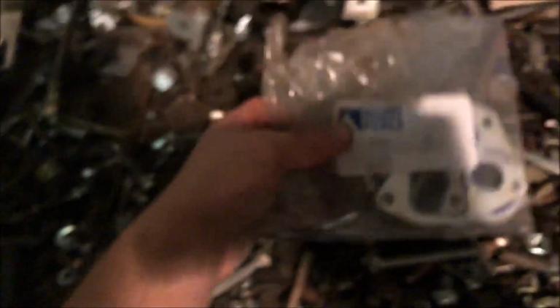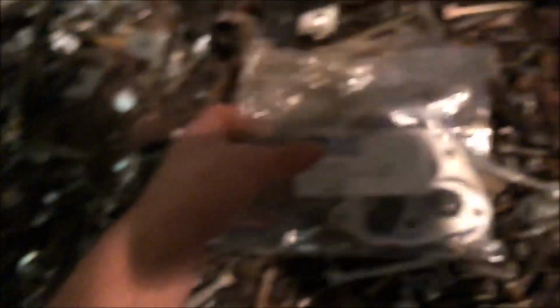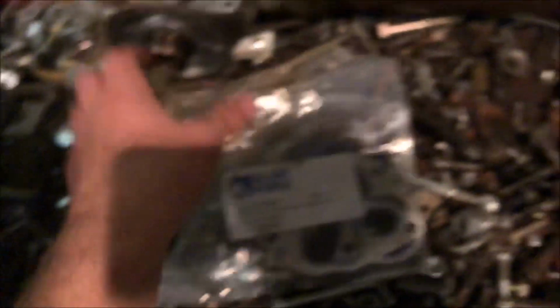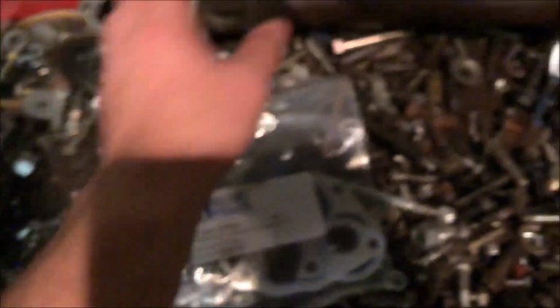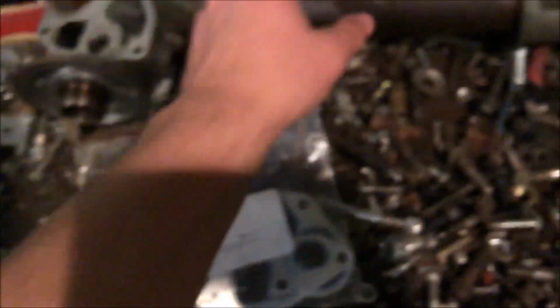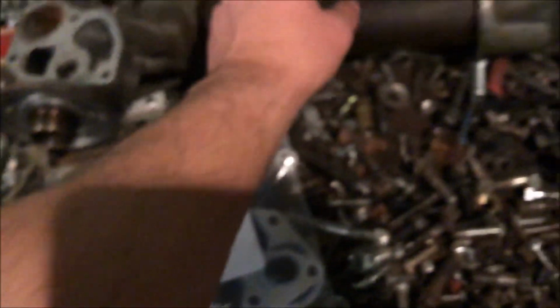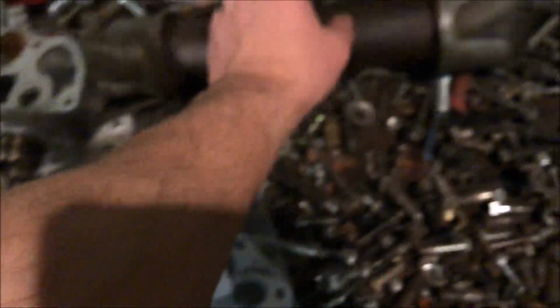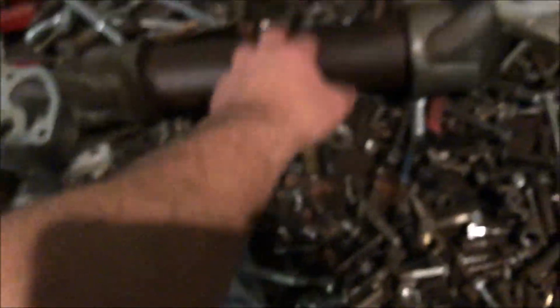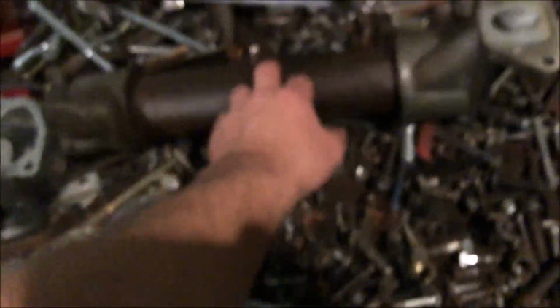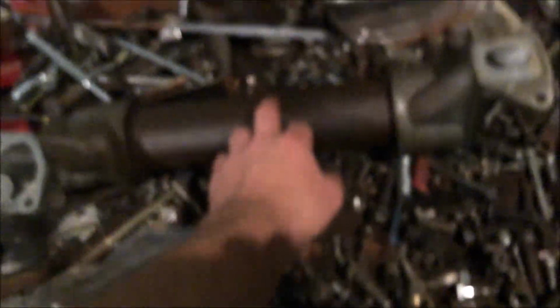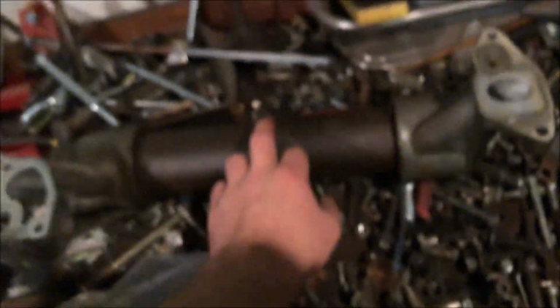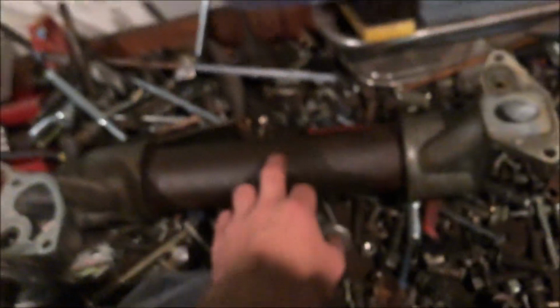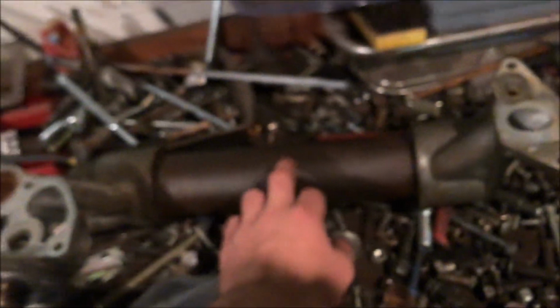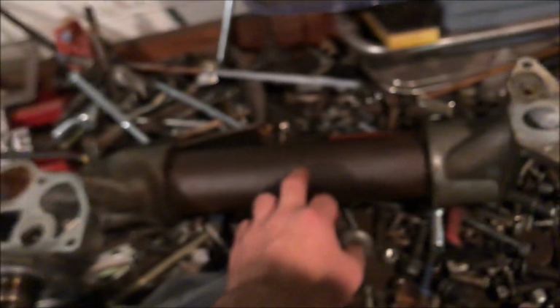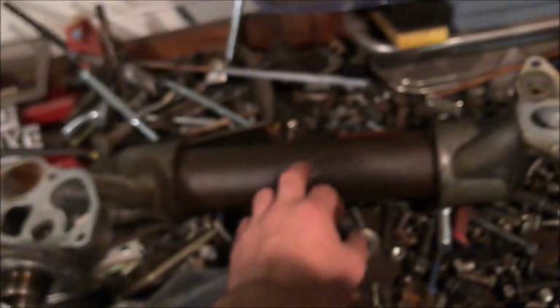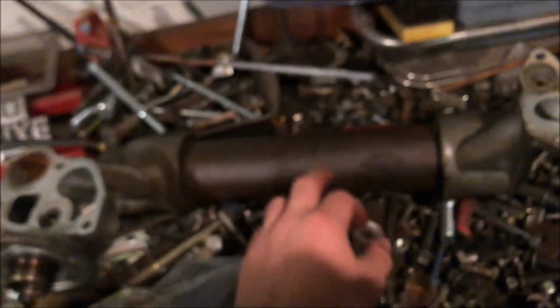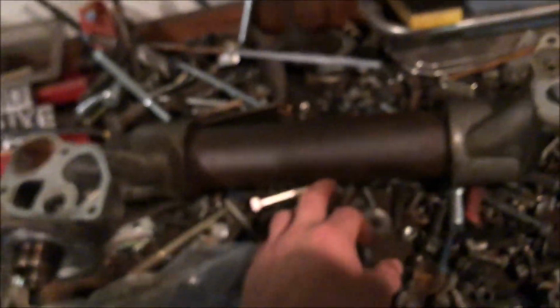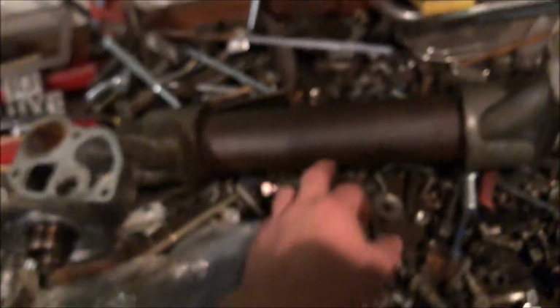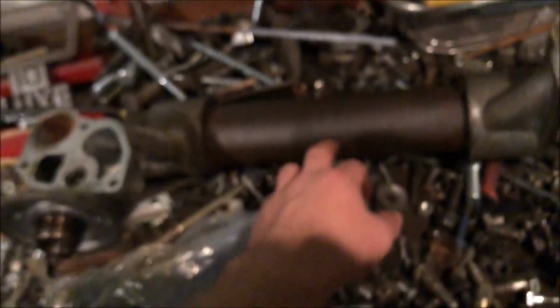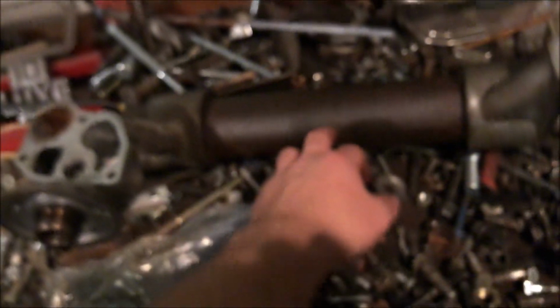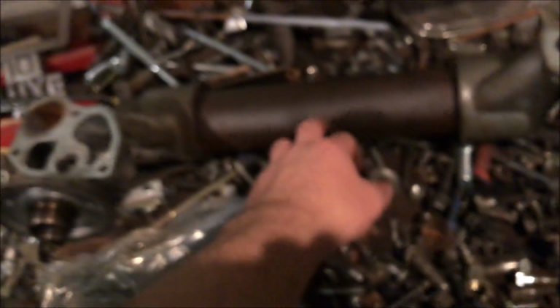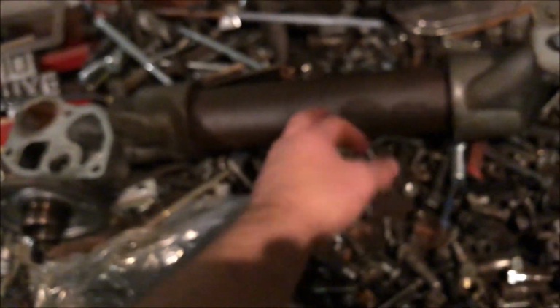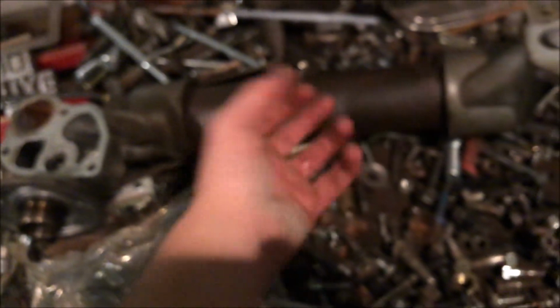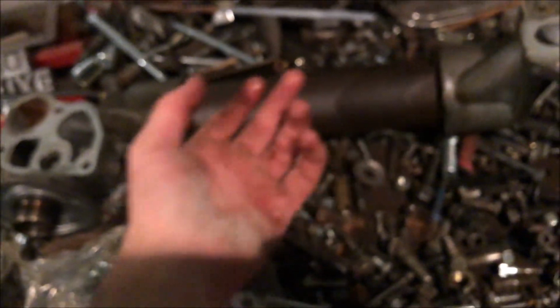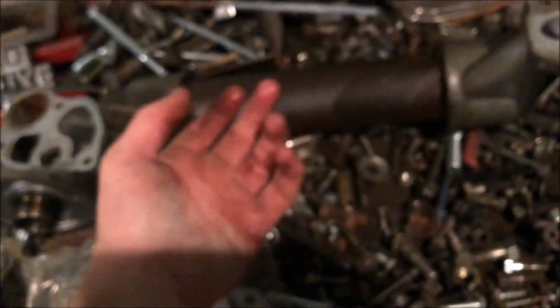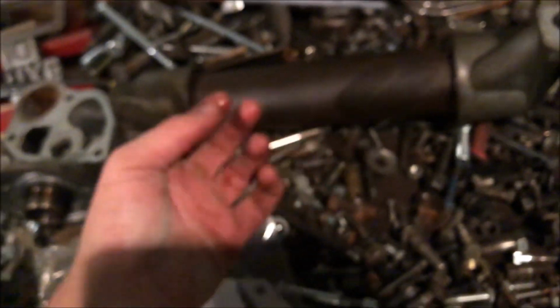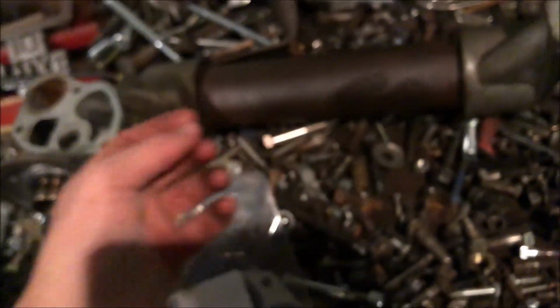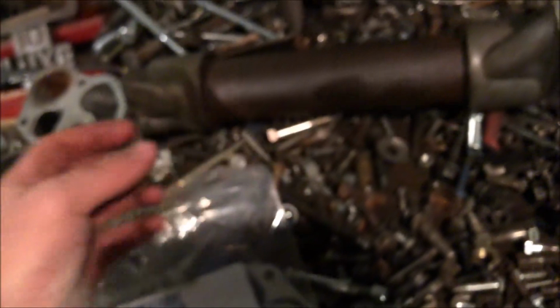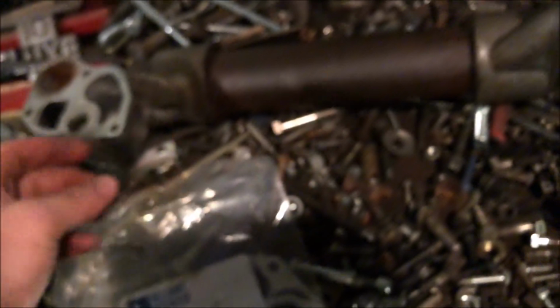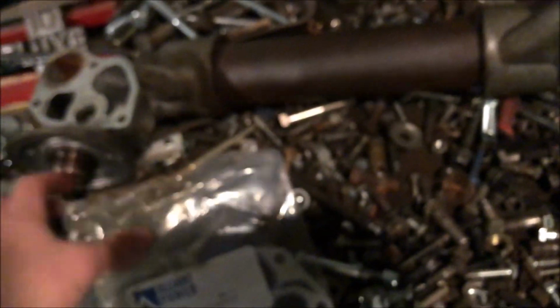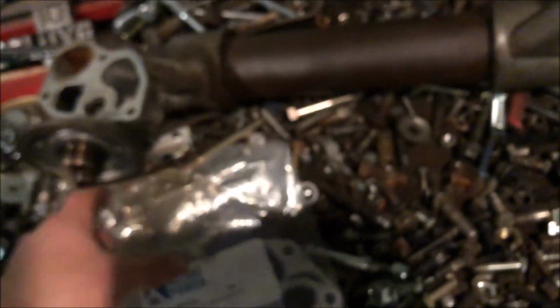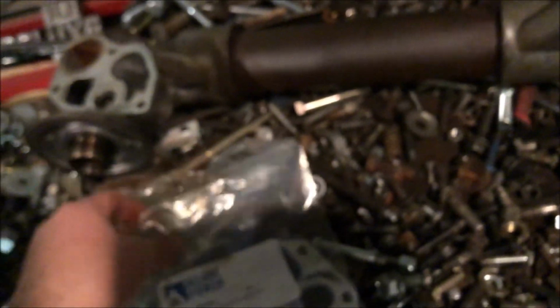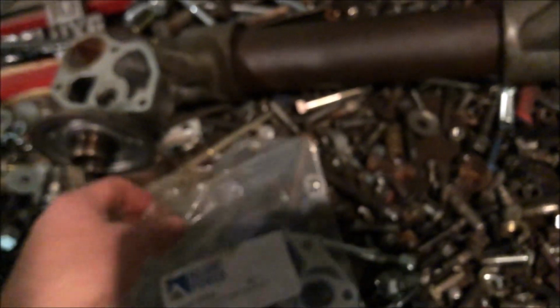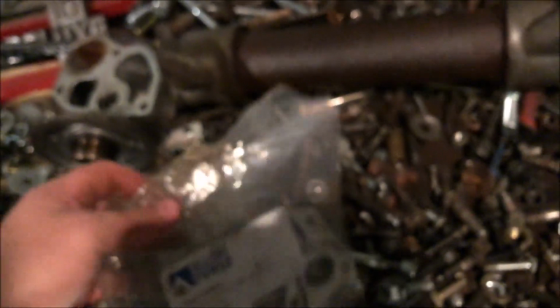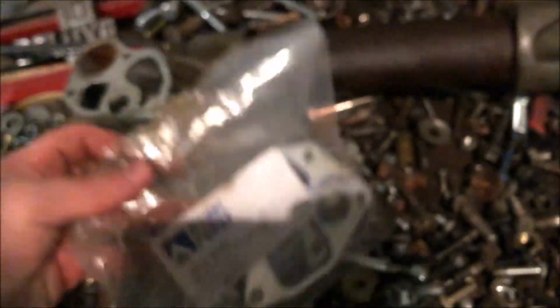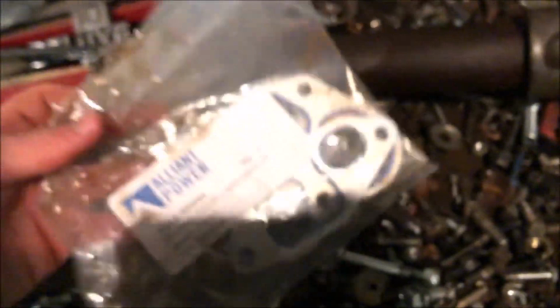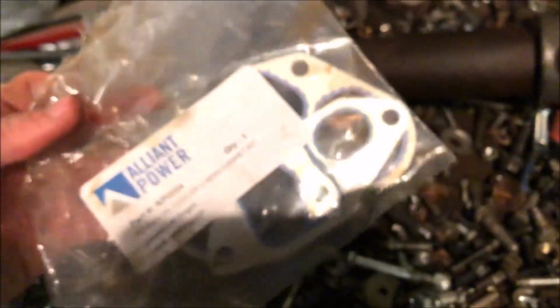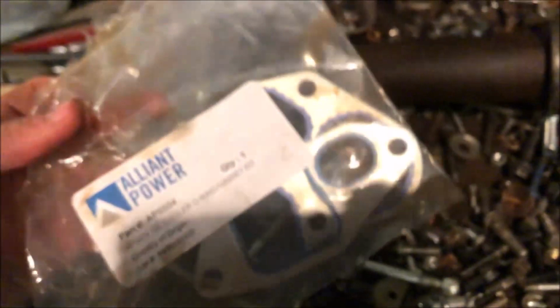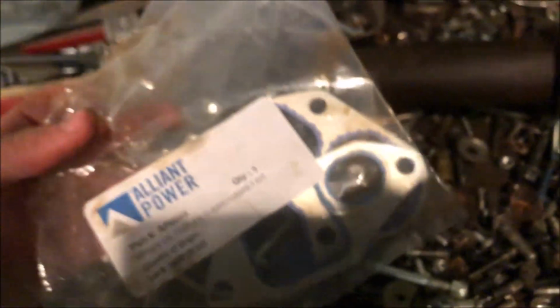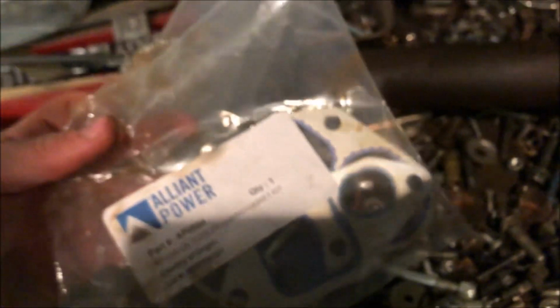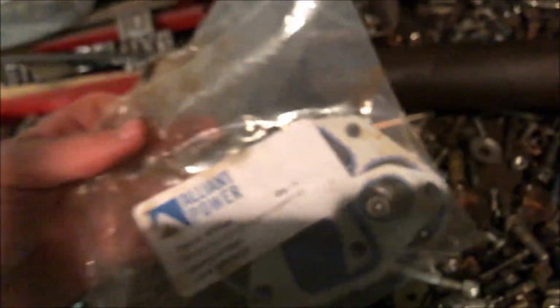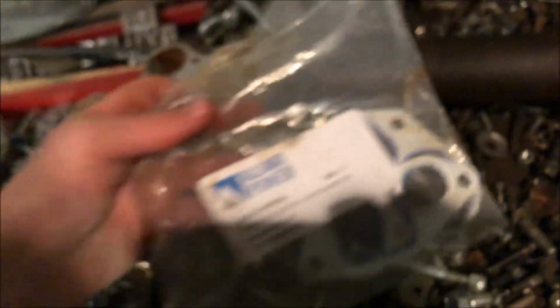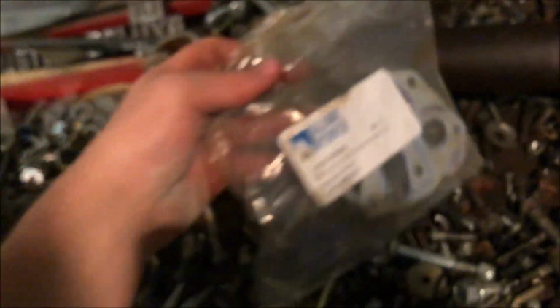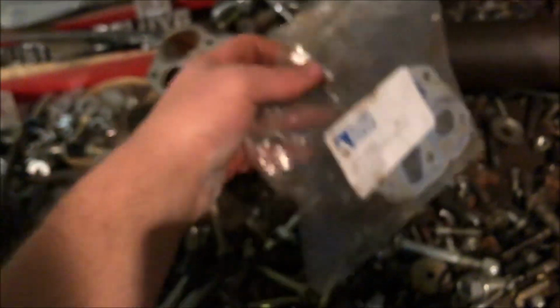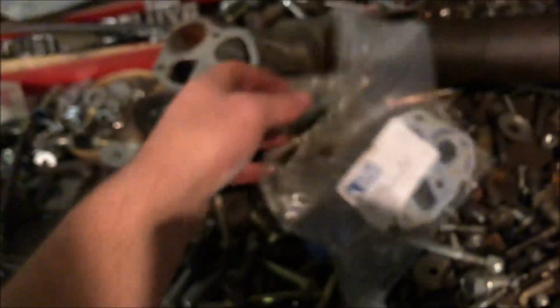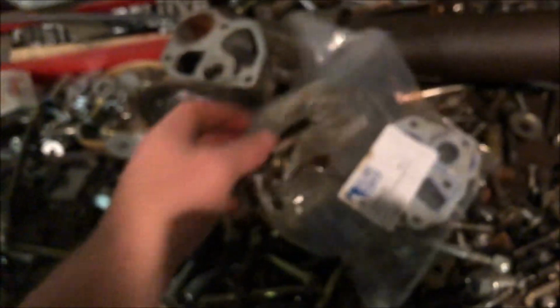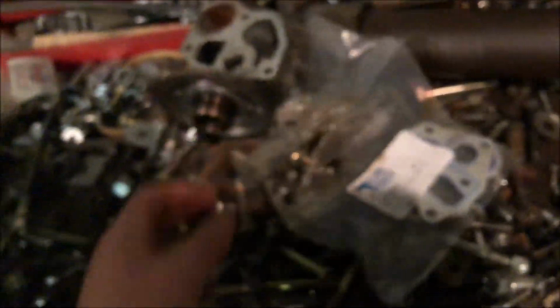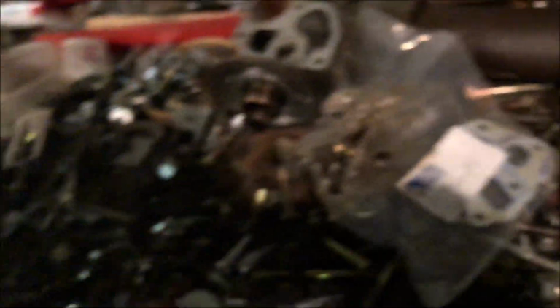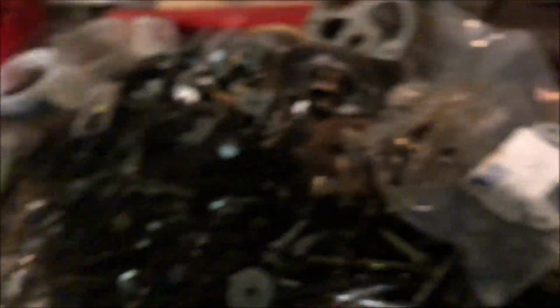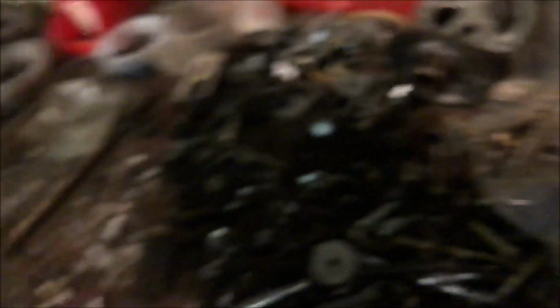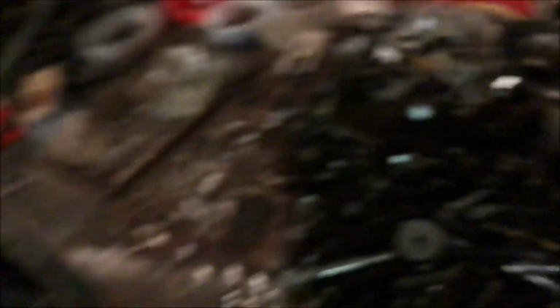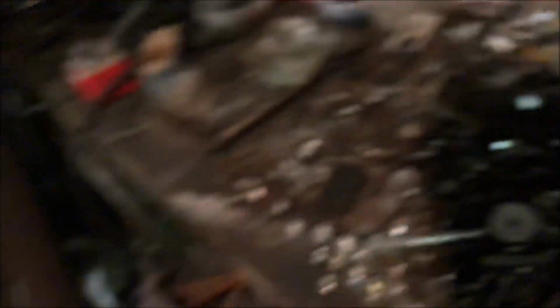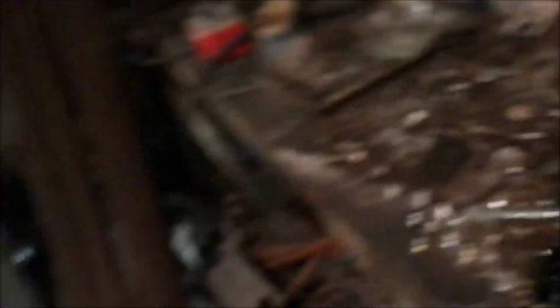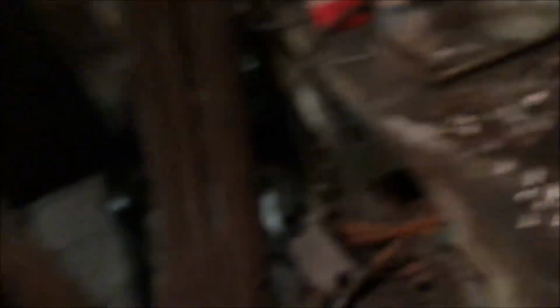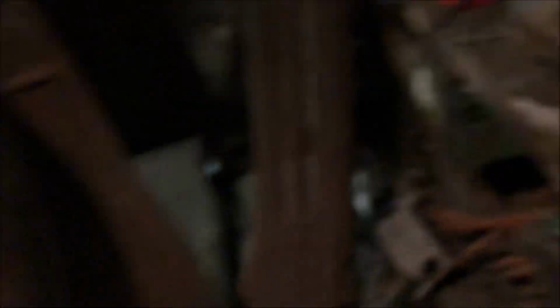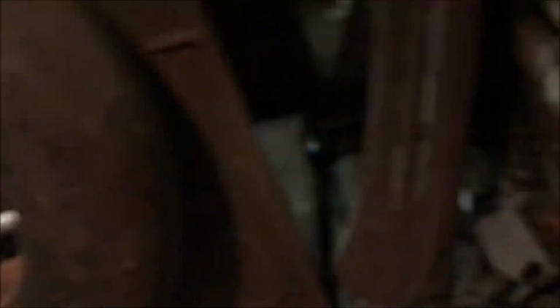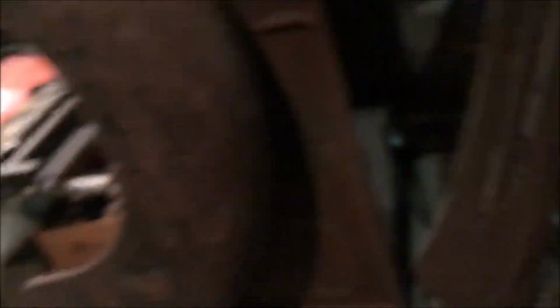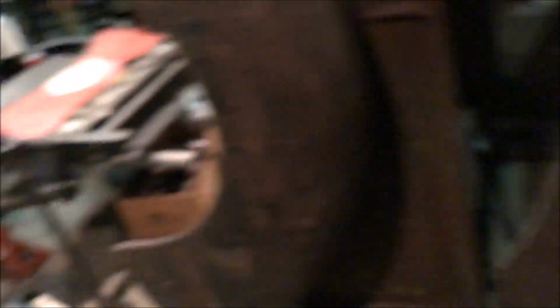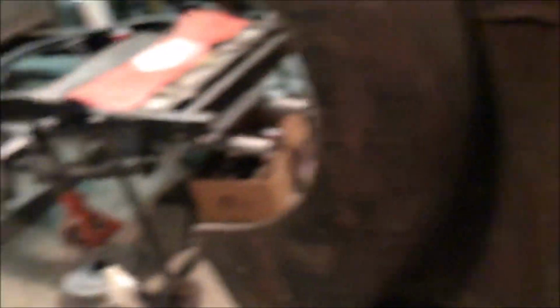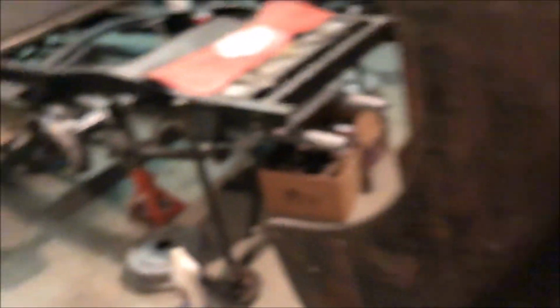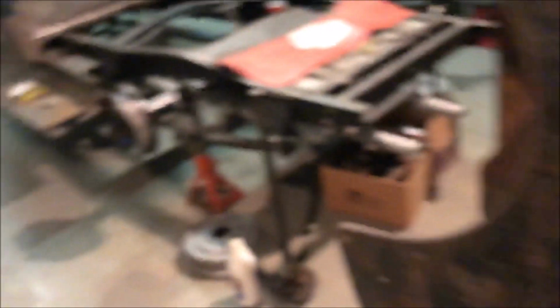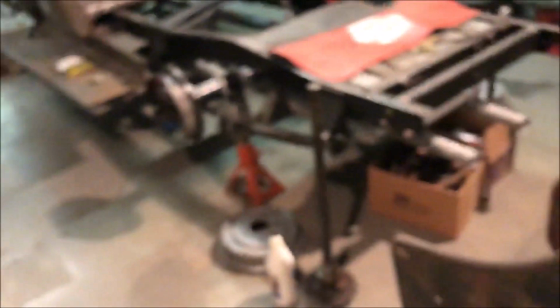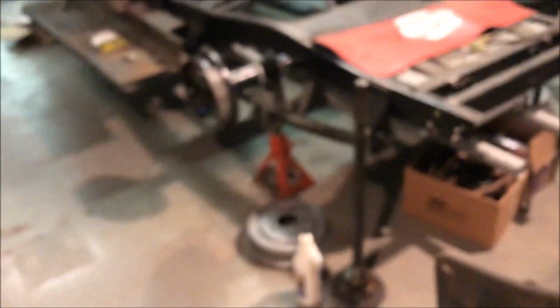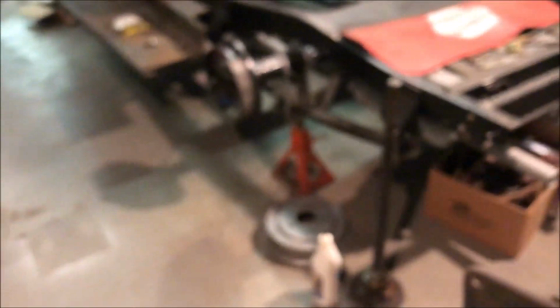The seals are already in so you can't see them, unfortunately. There are no gaskets yet, so I'm going to get the other pan out.